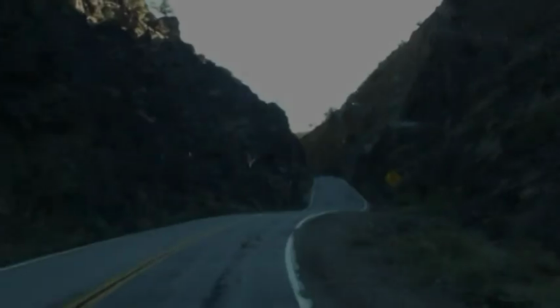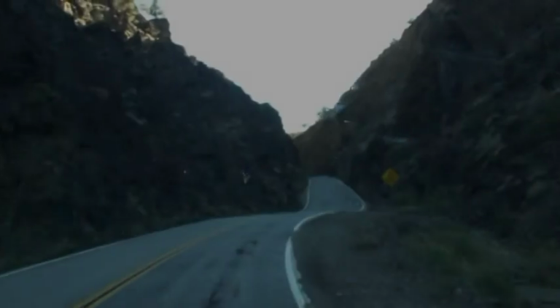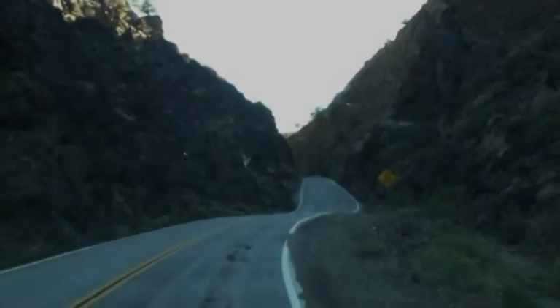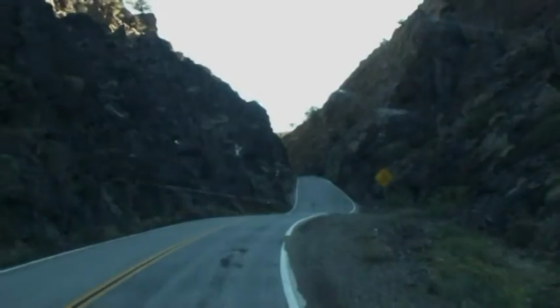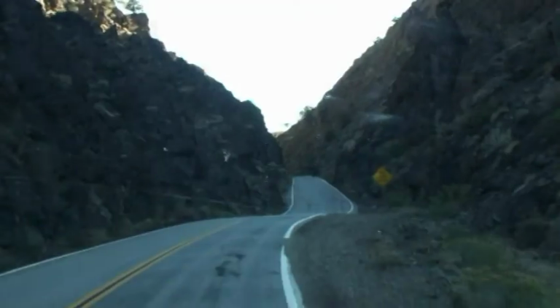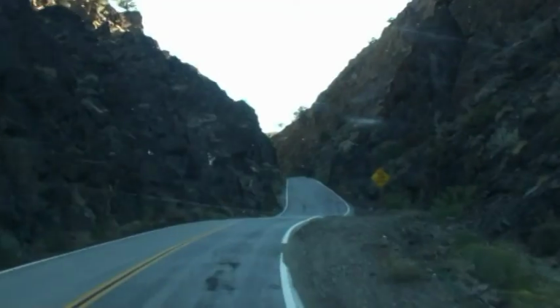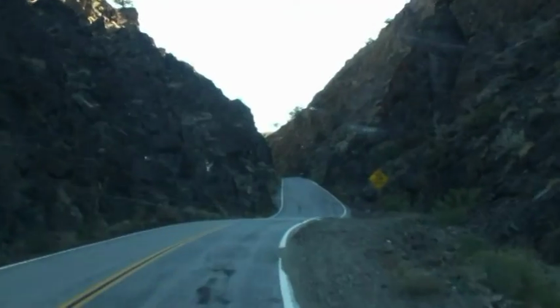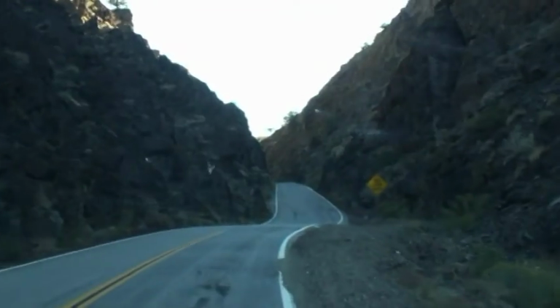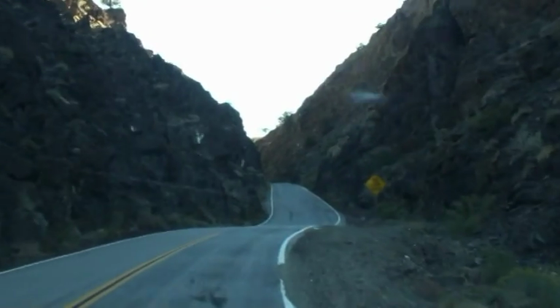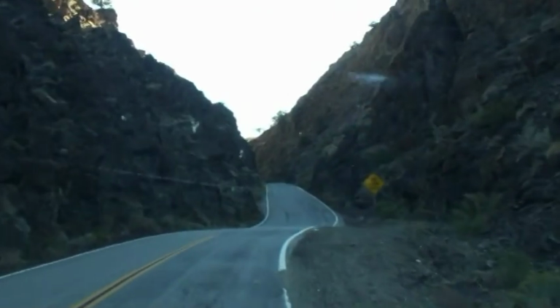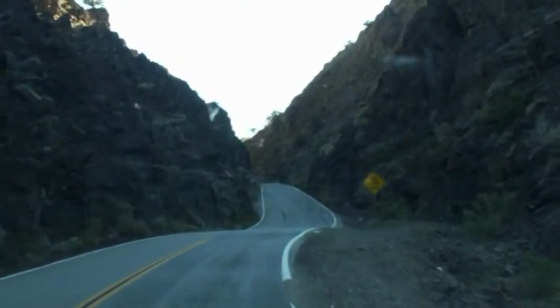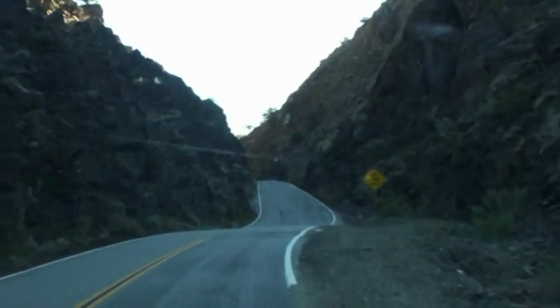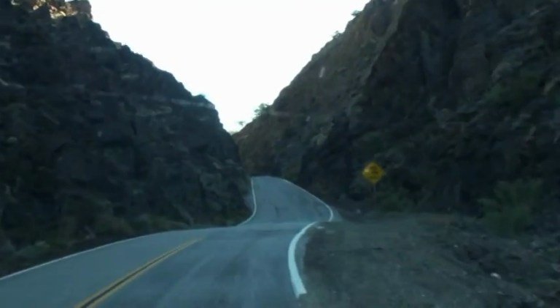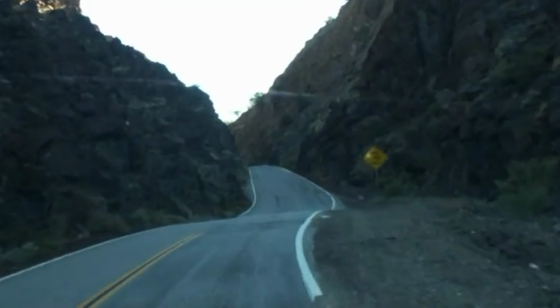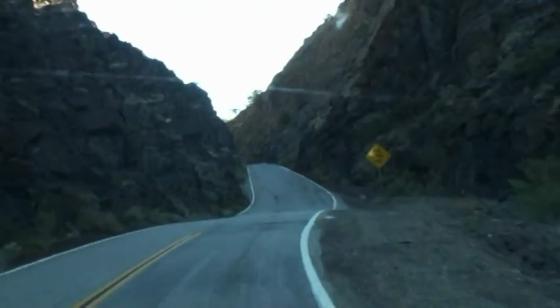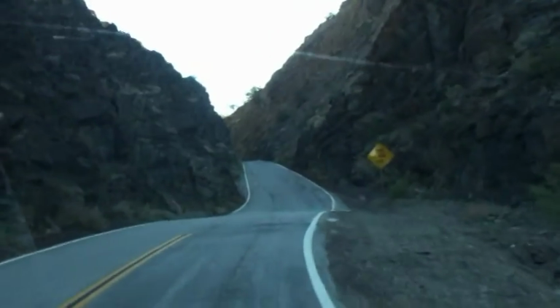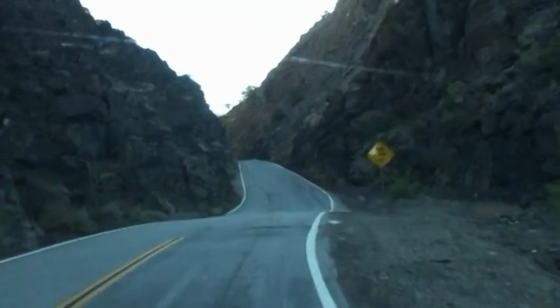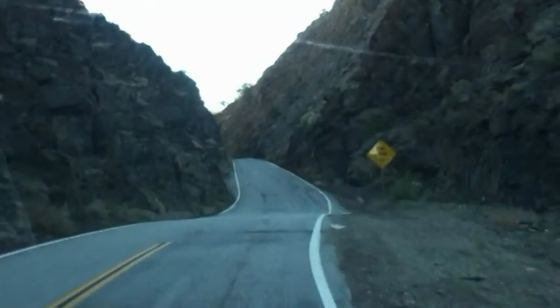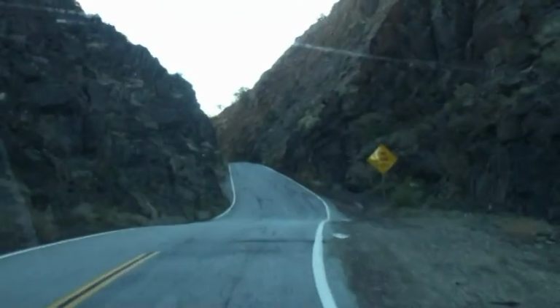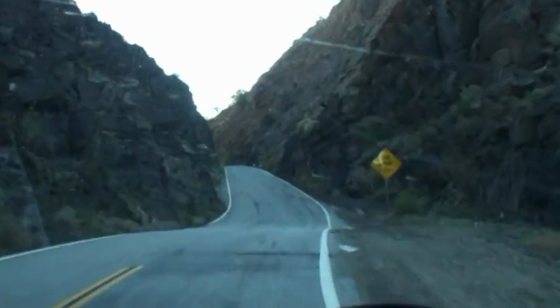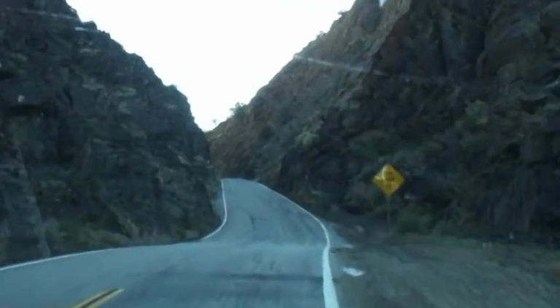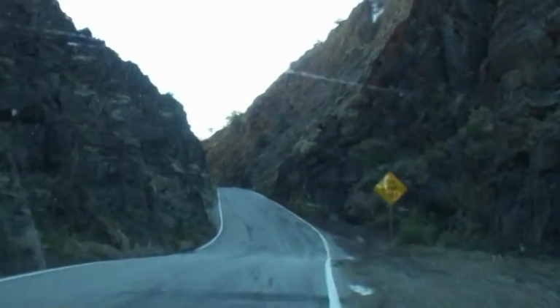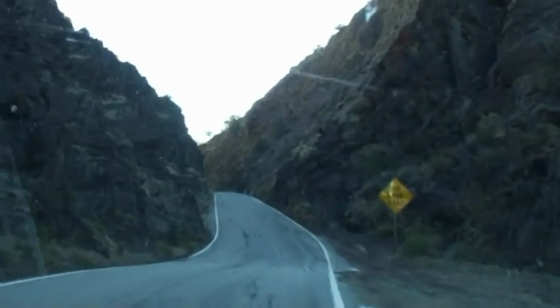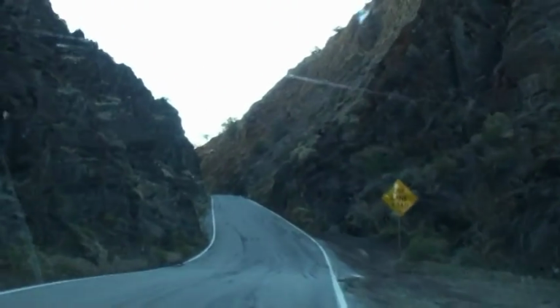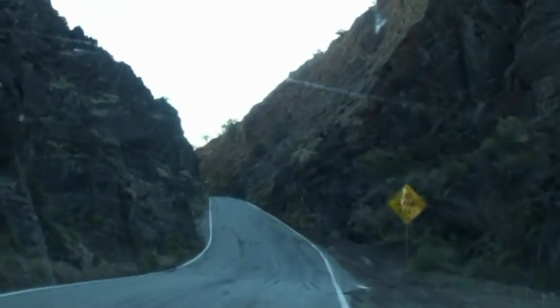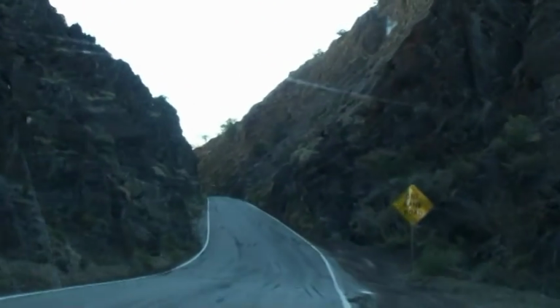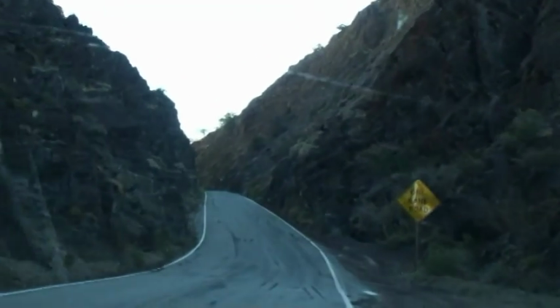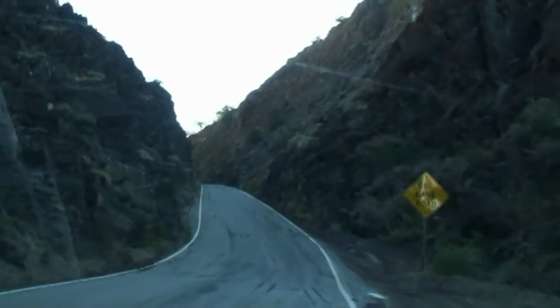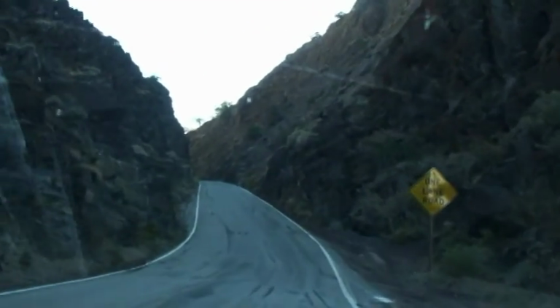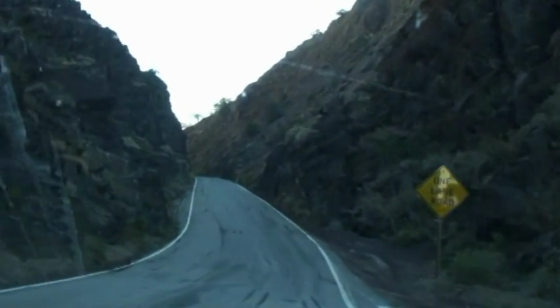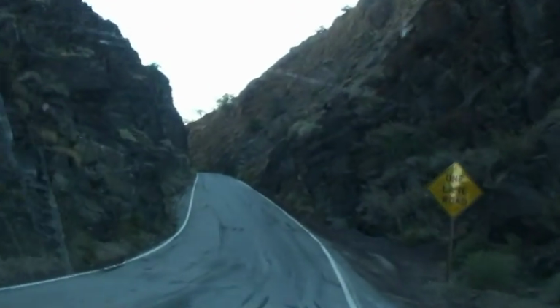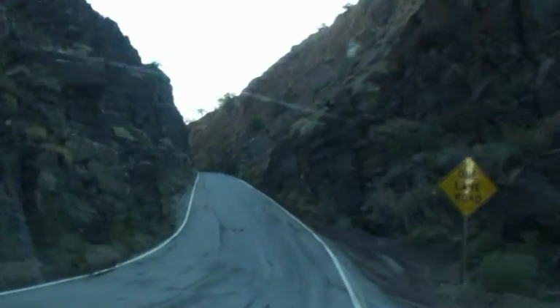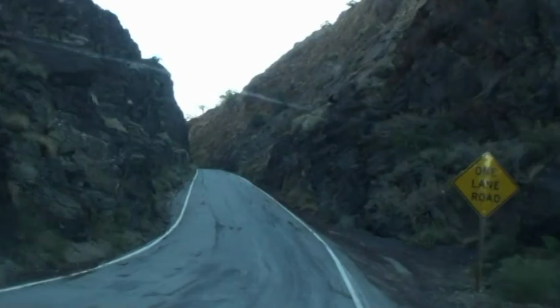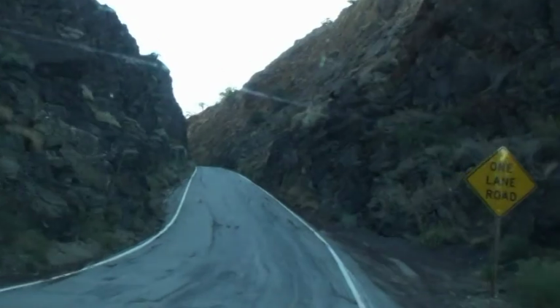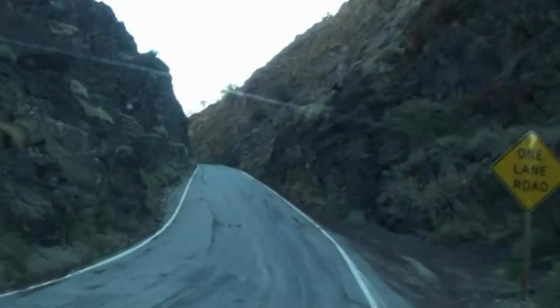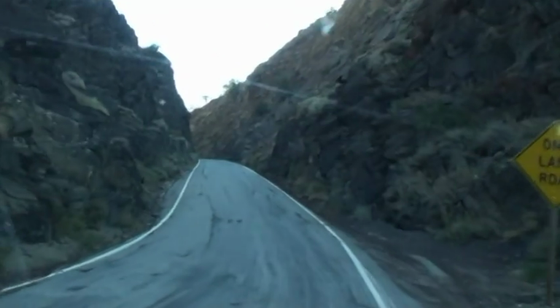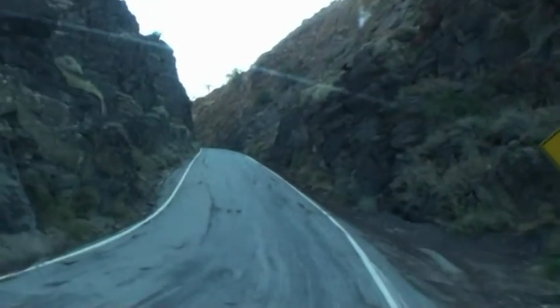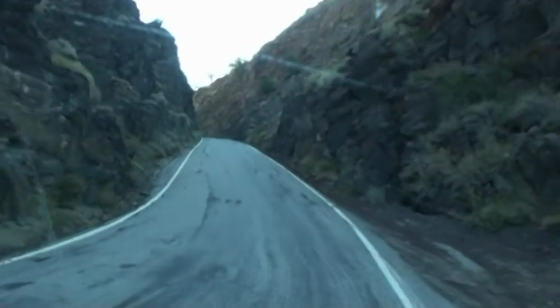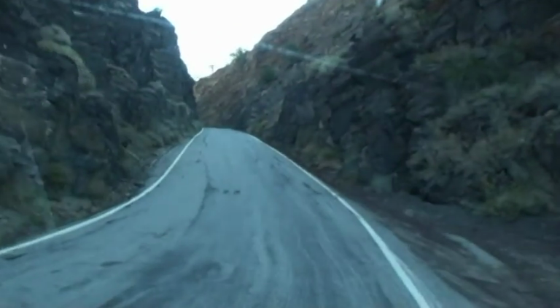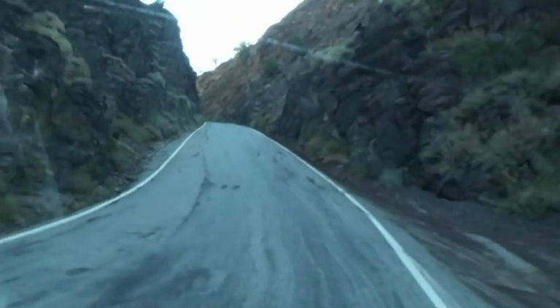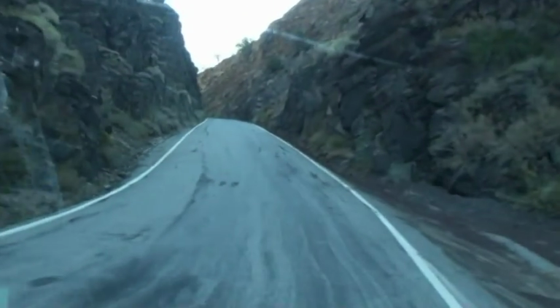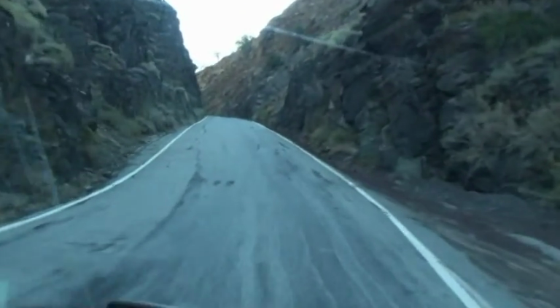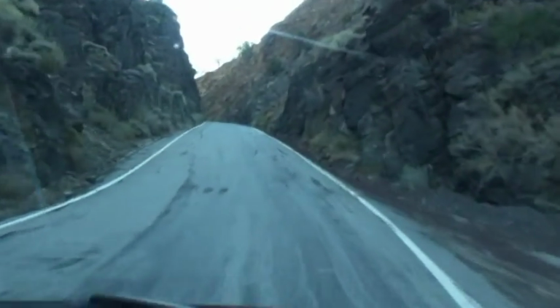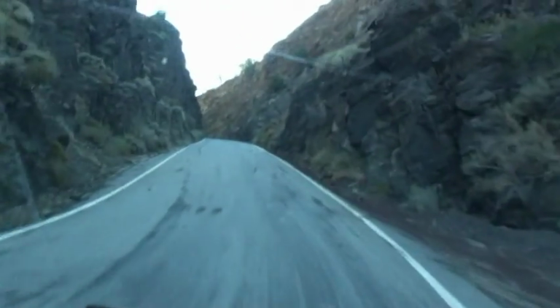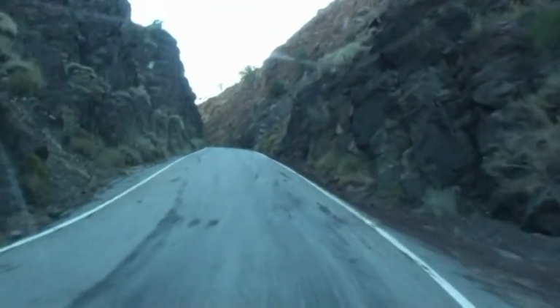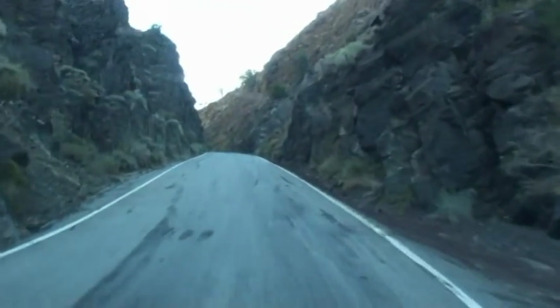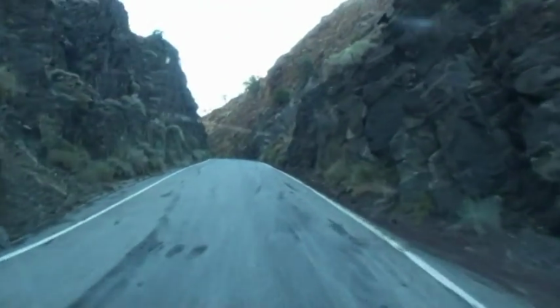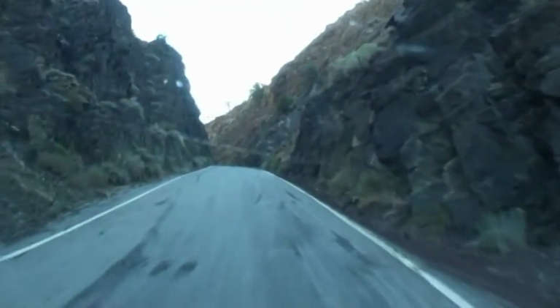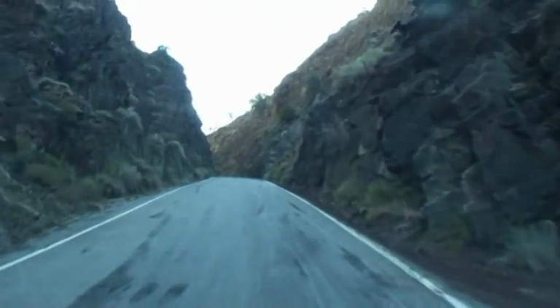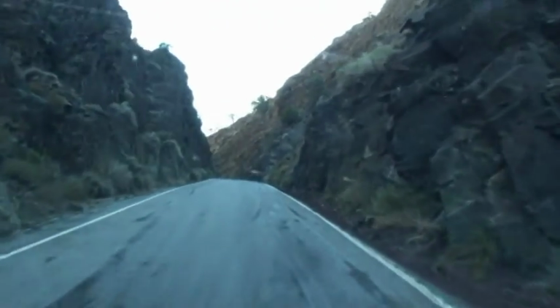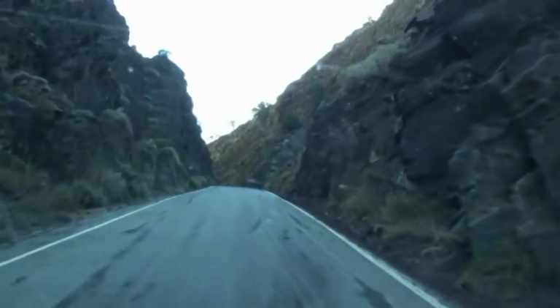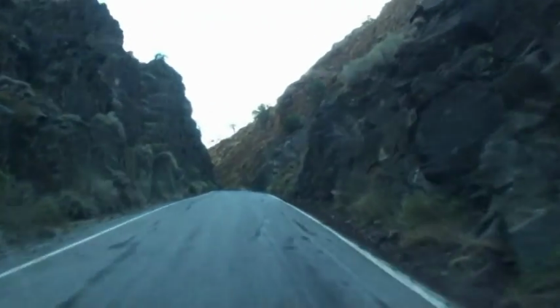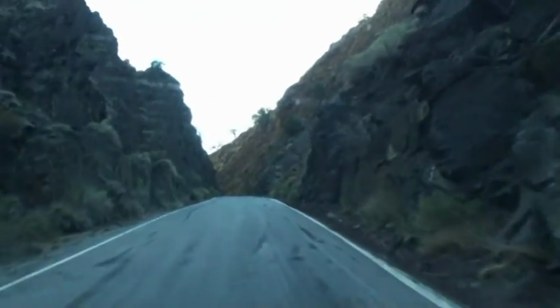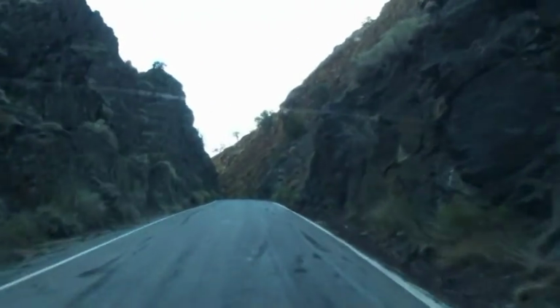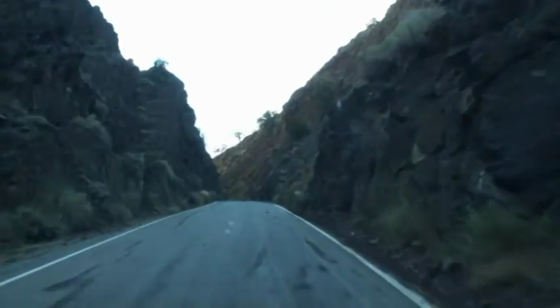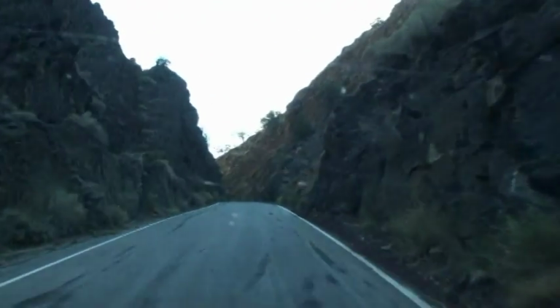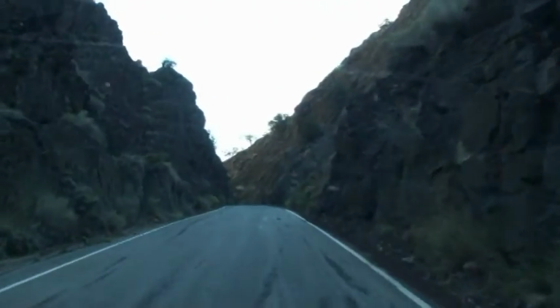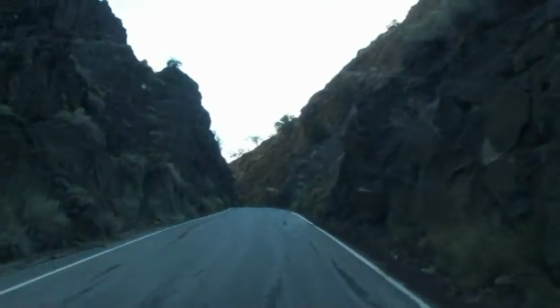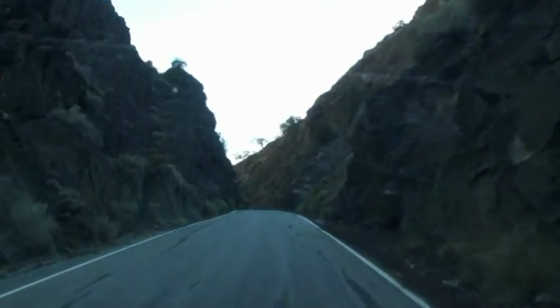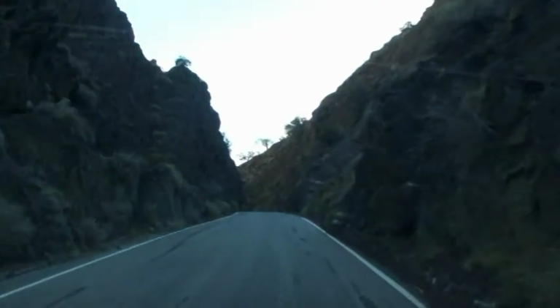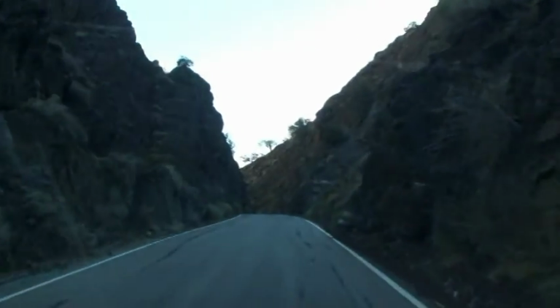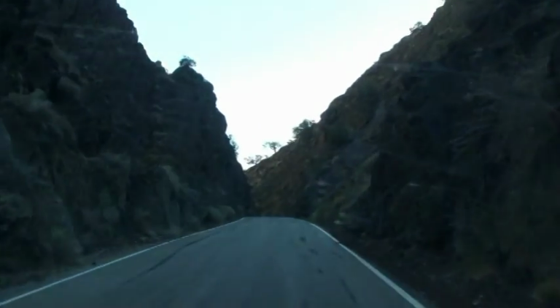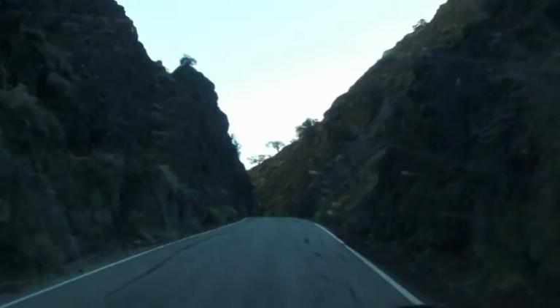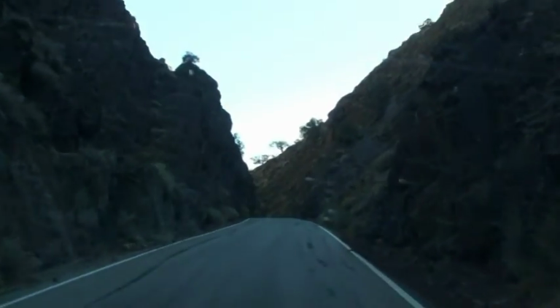We're up in Westguard Pass and the road is very narrow — just wide enough for one van to go by.